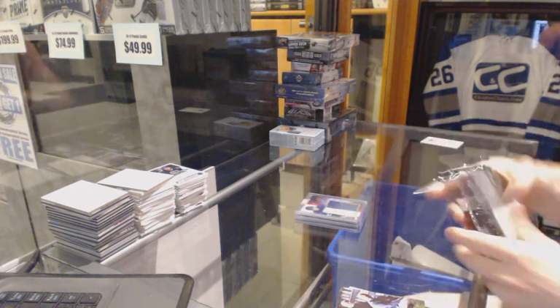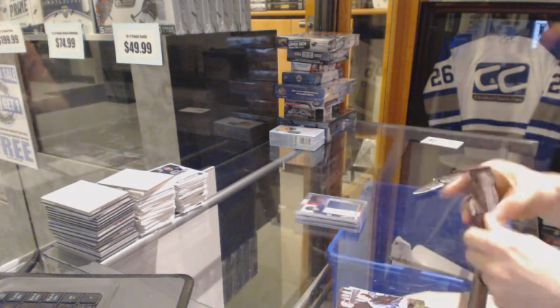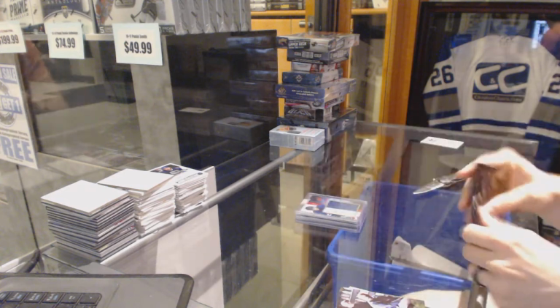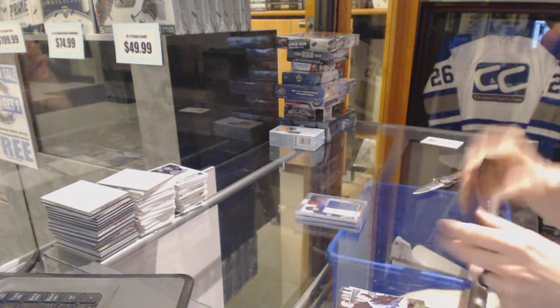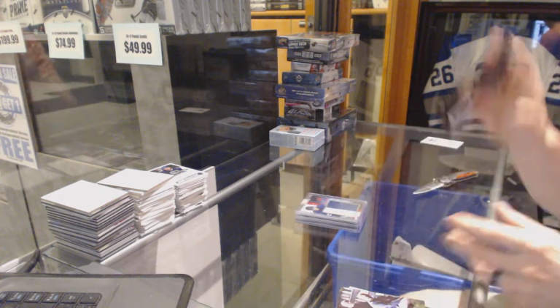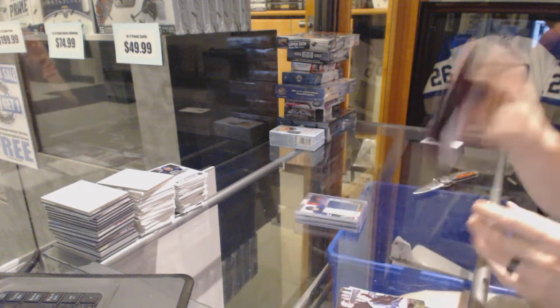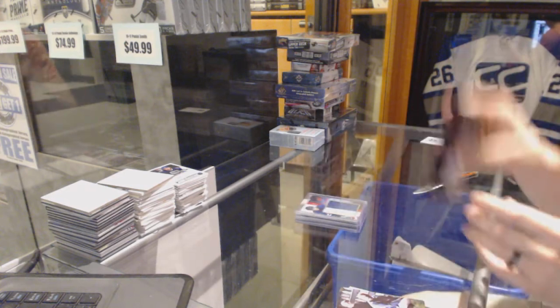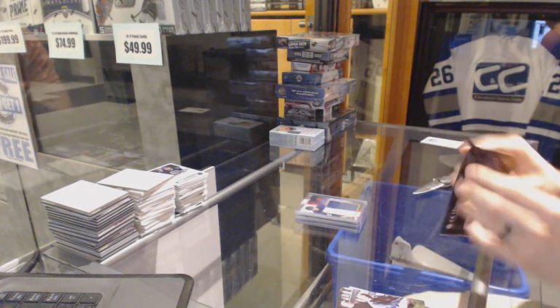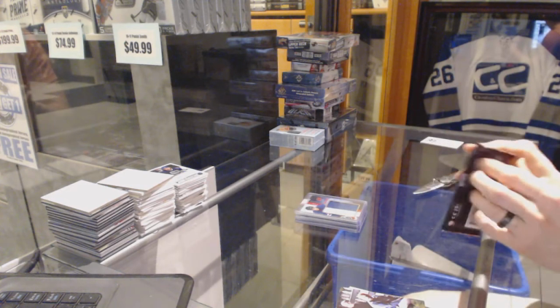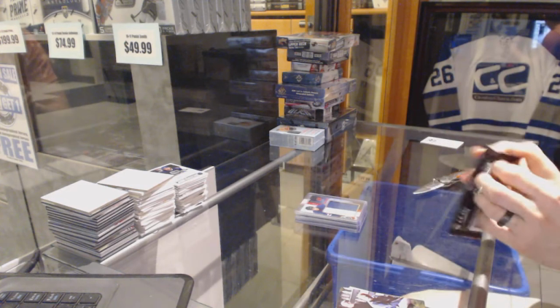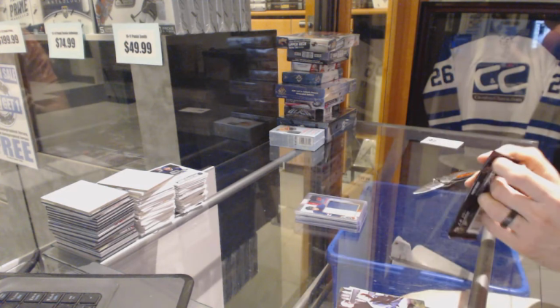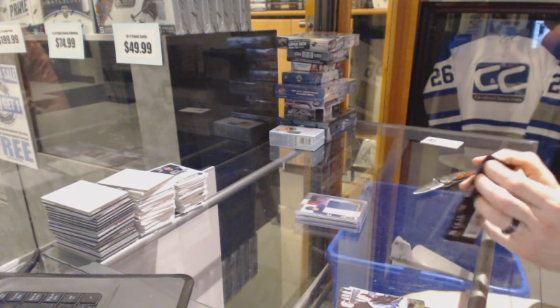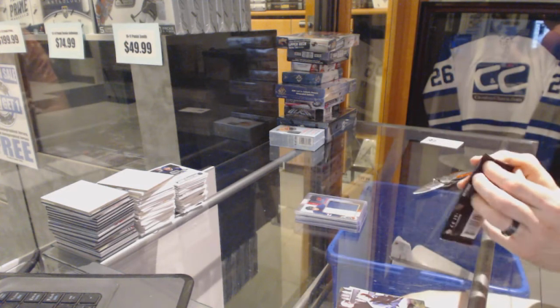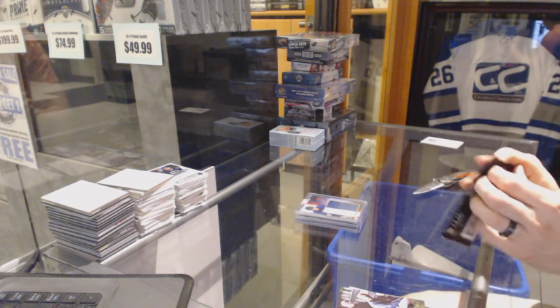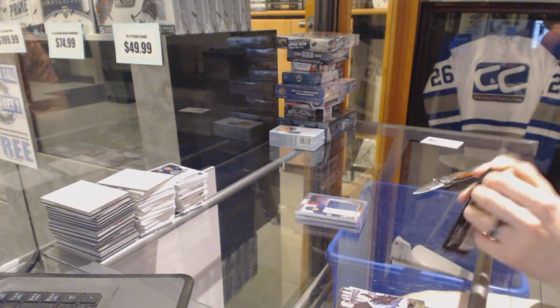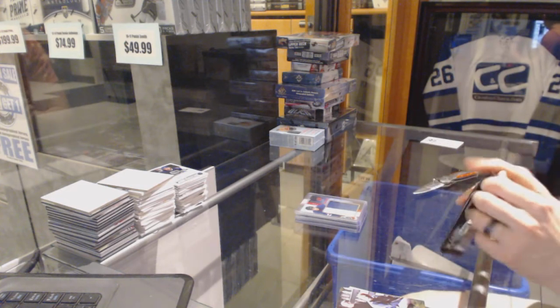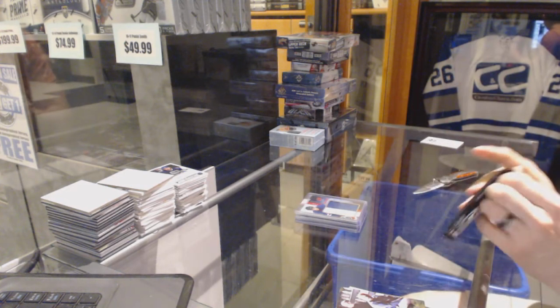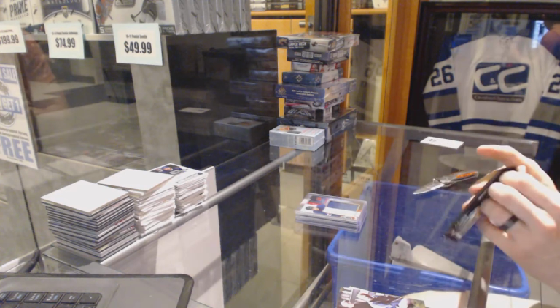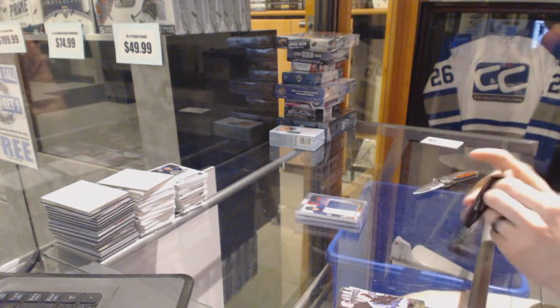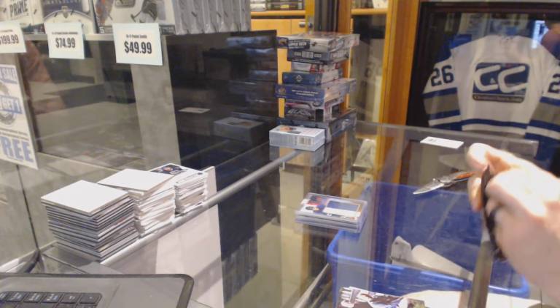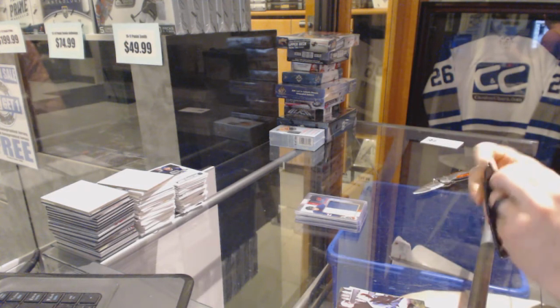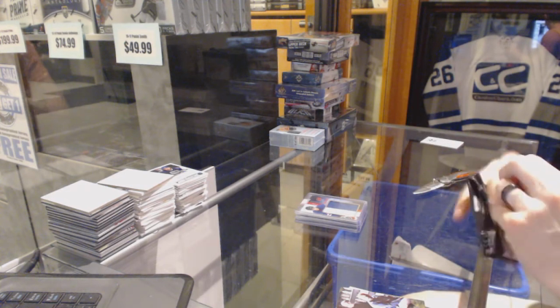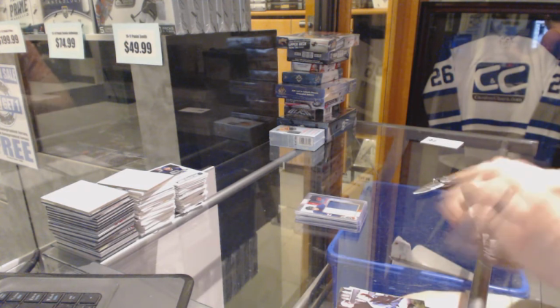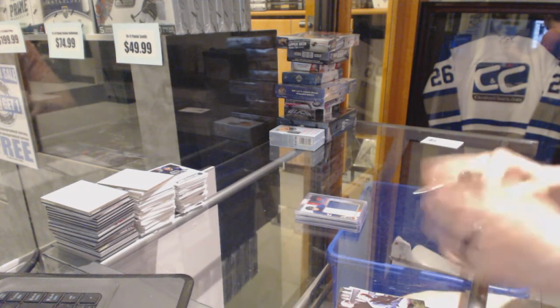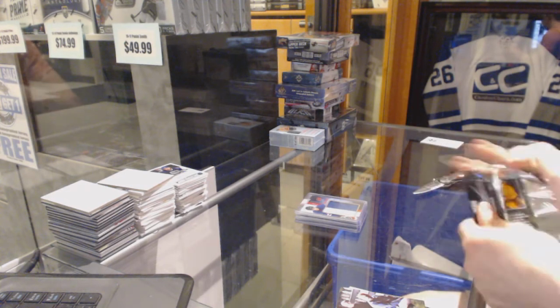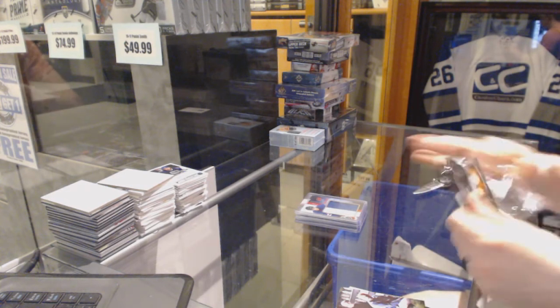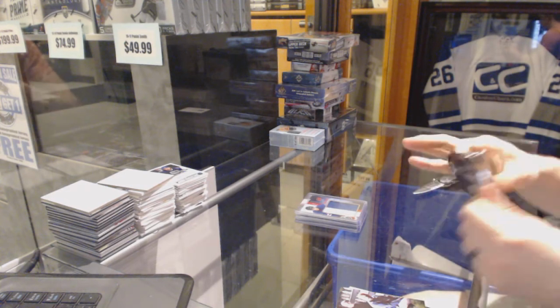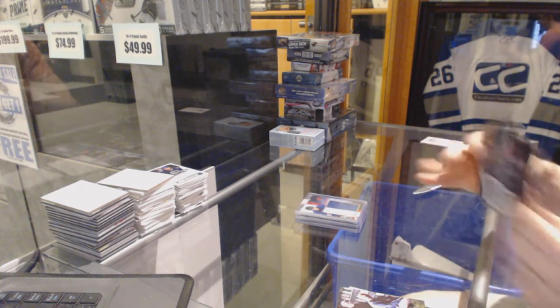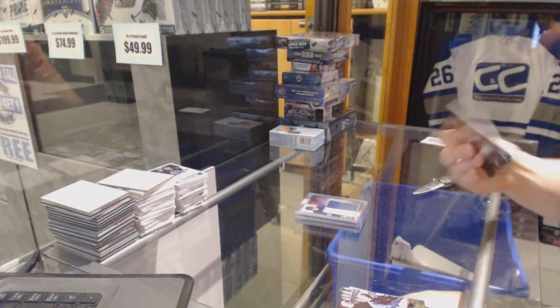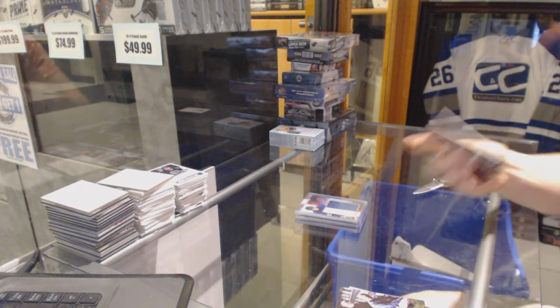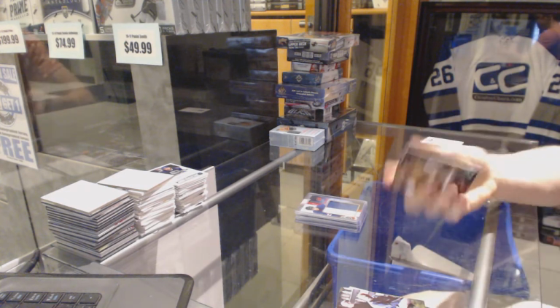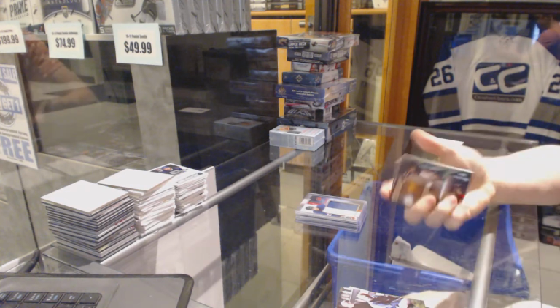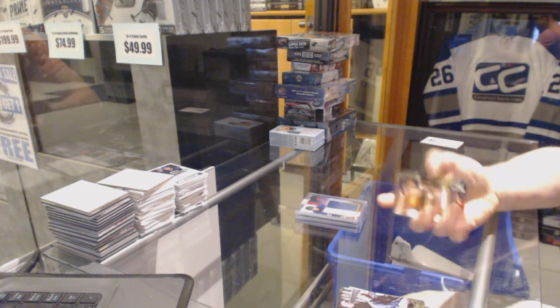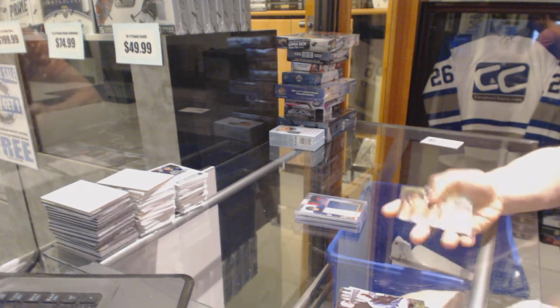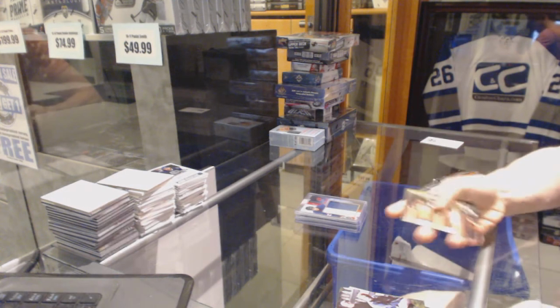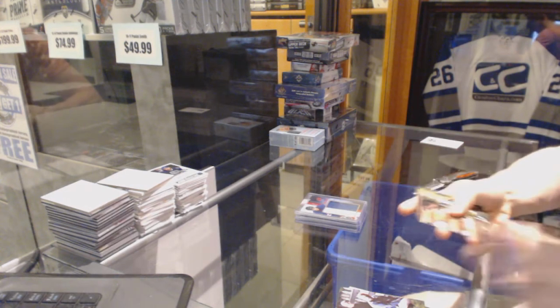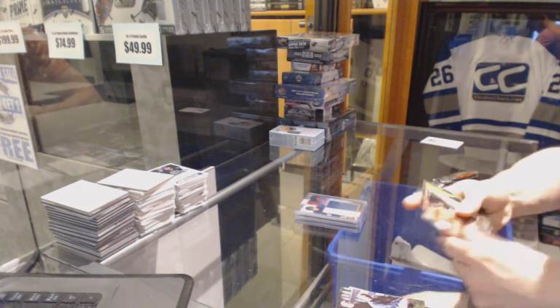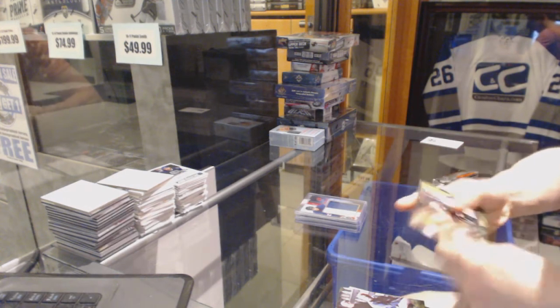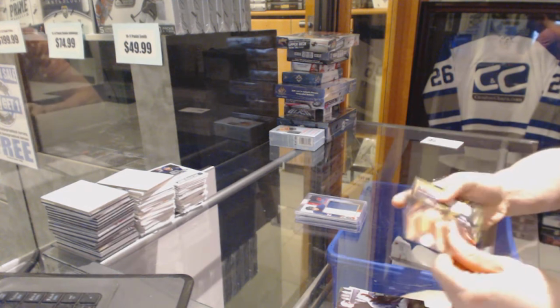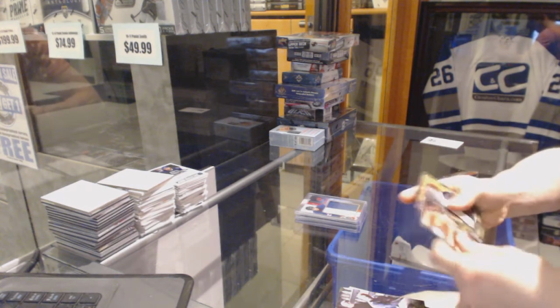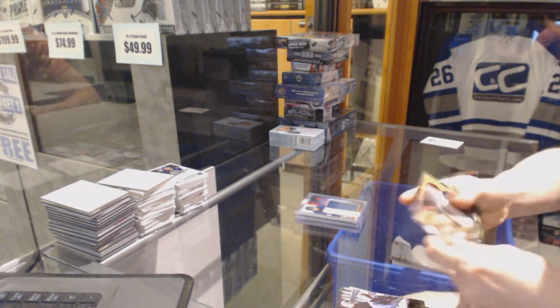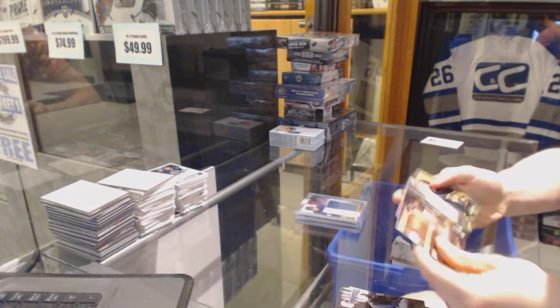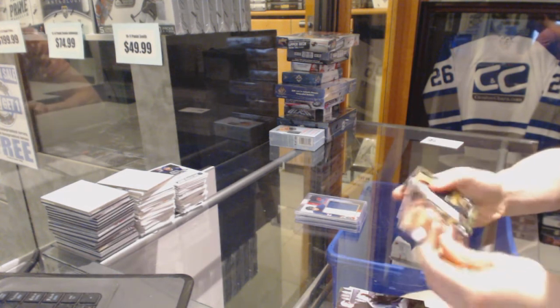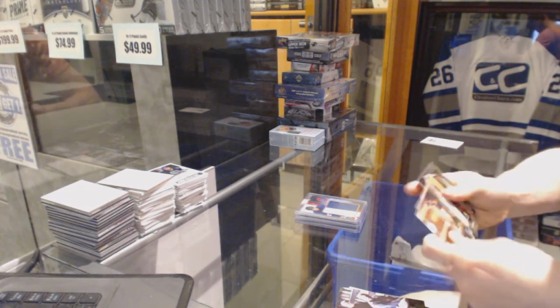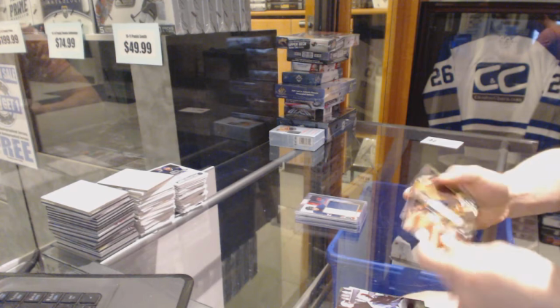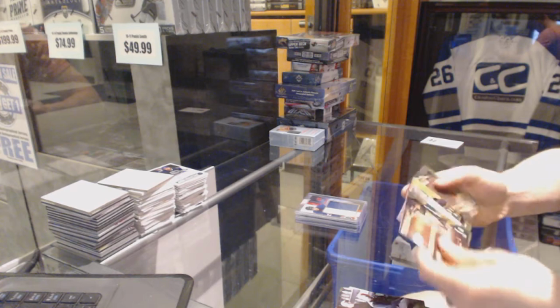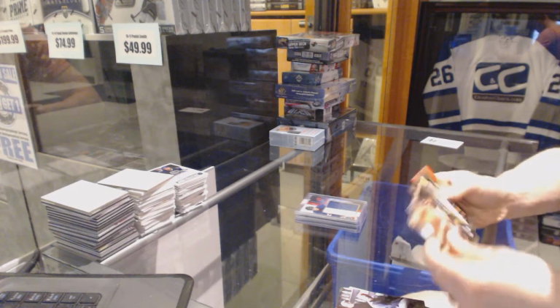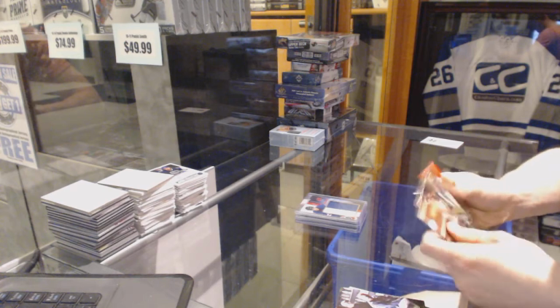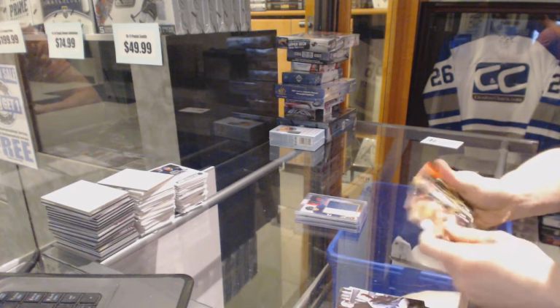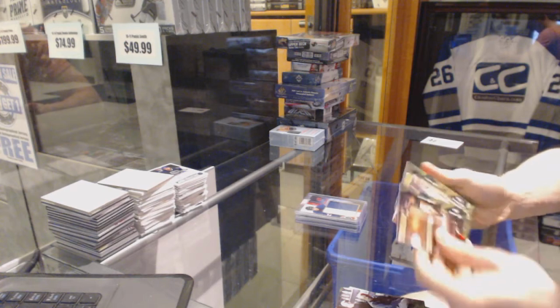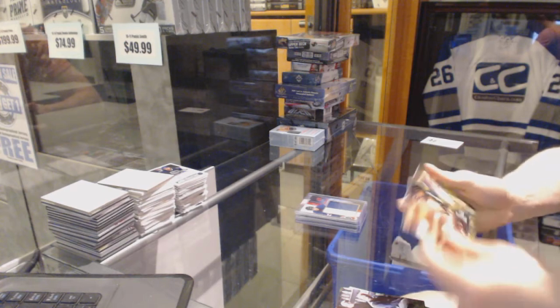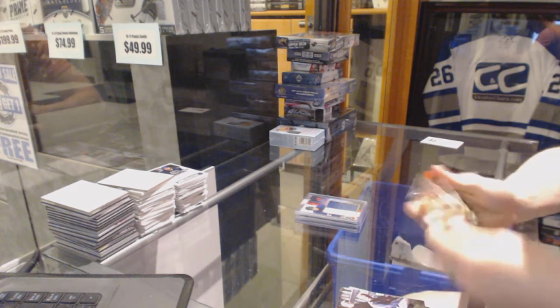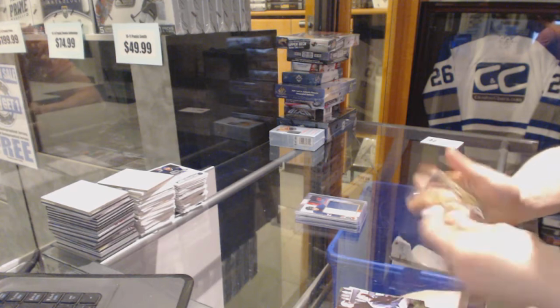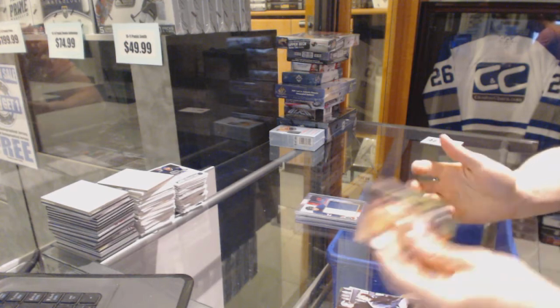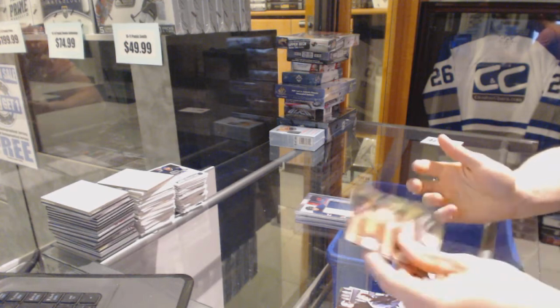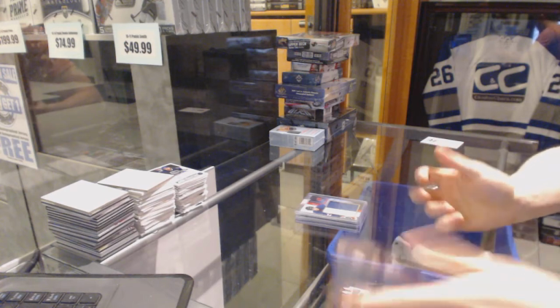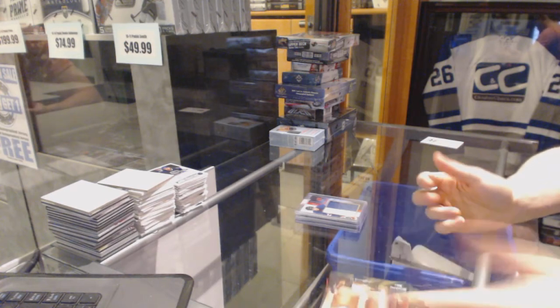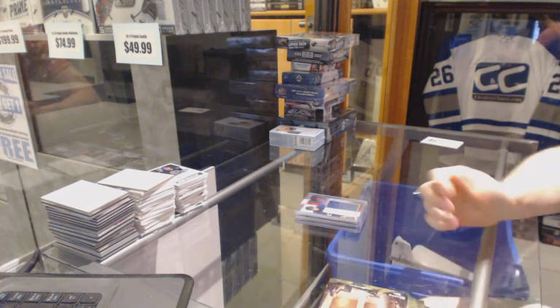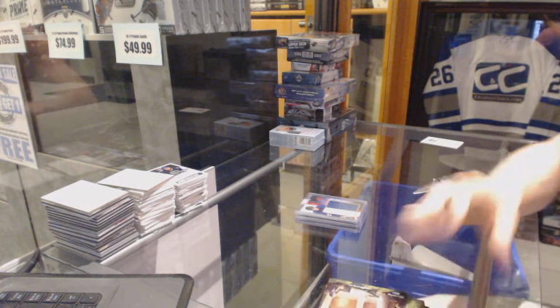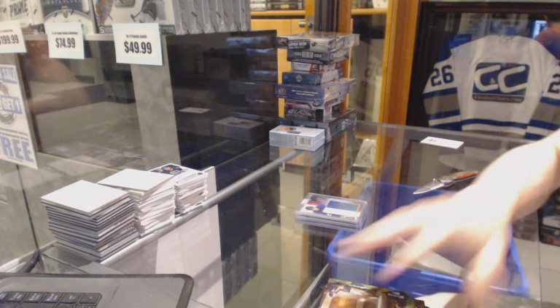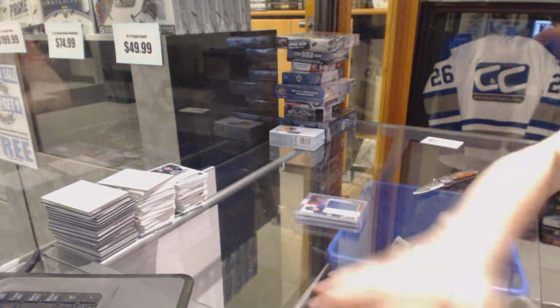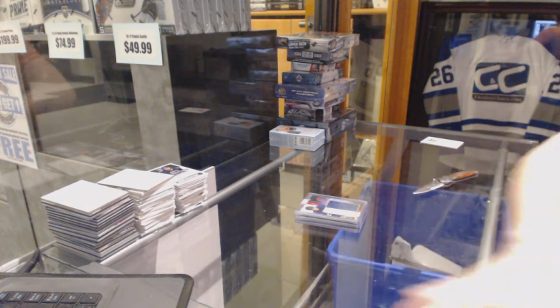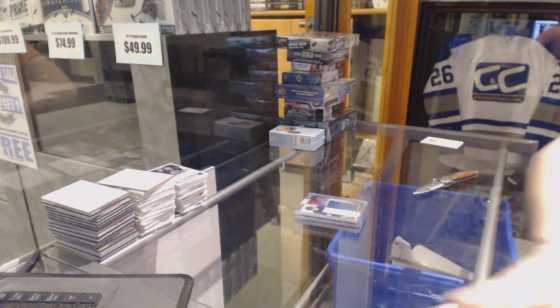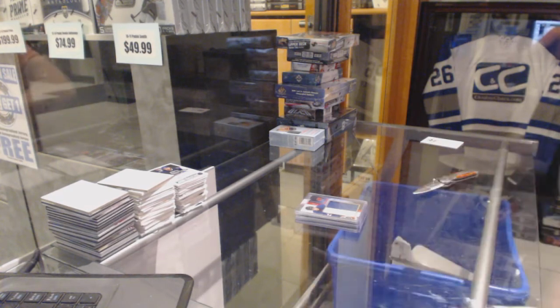Anybody guess any Breaking Bad autos? Hope you didn't, because it was busted.